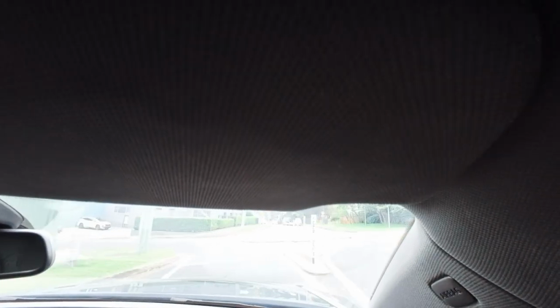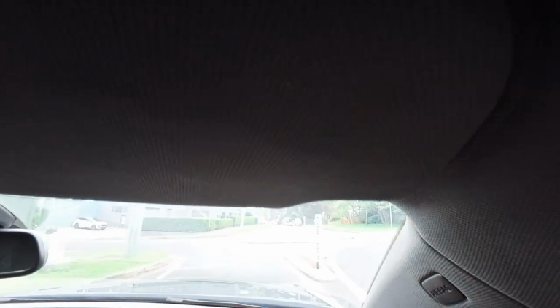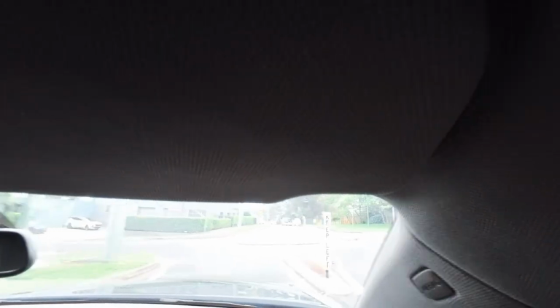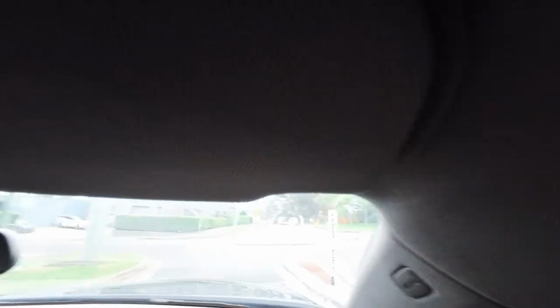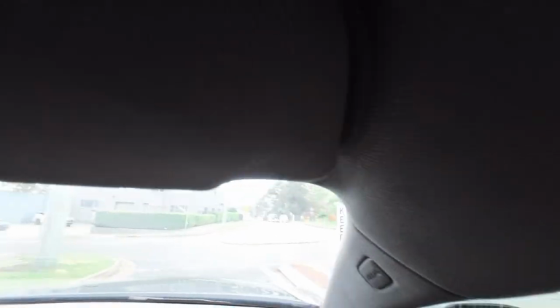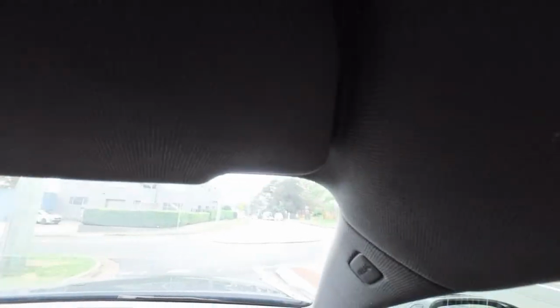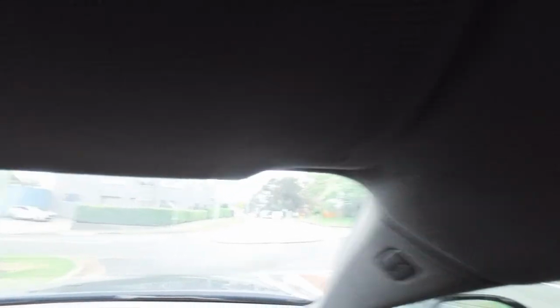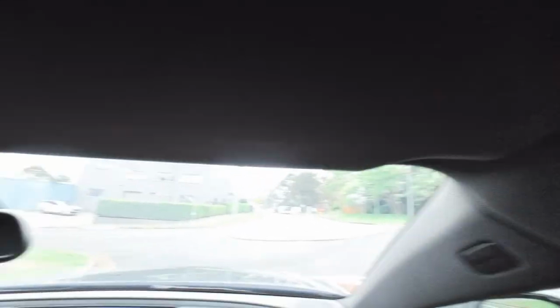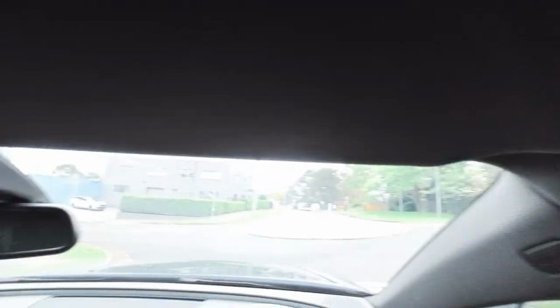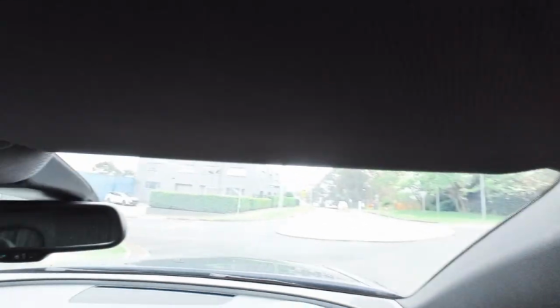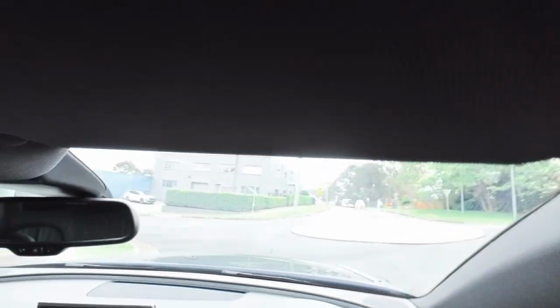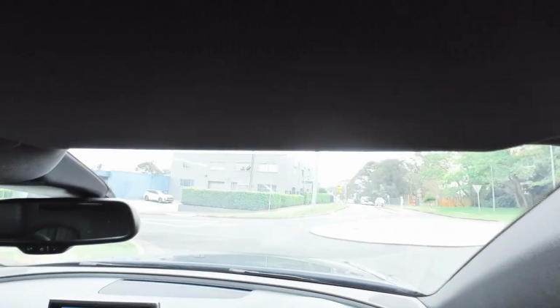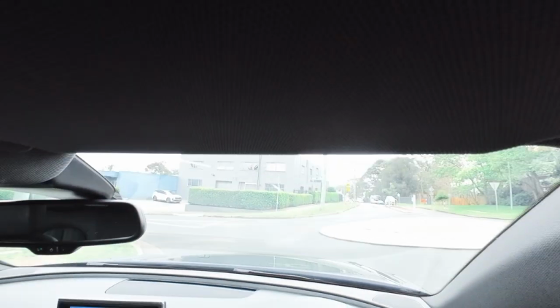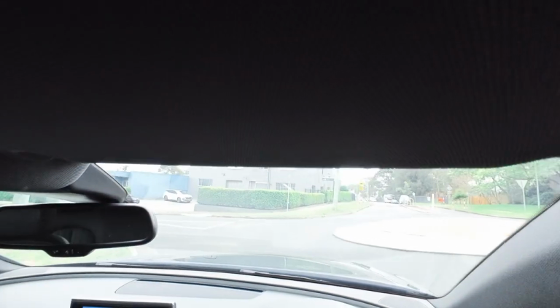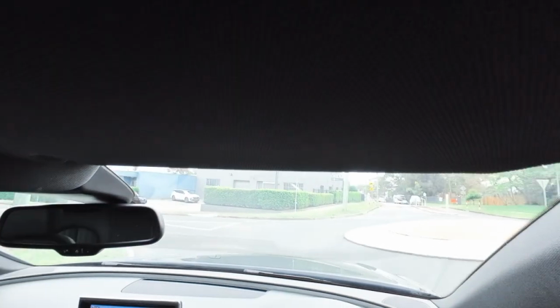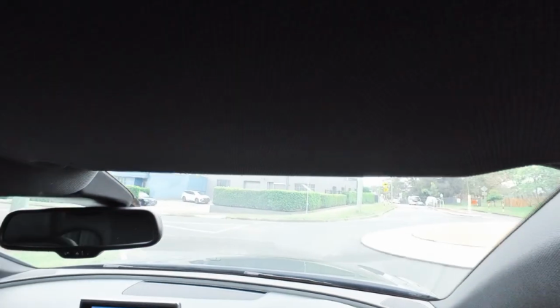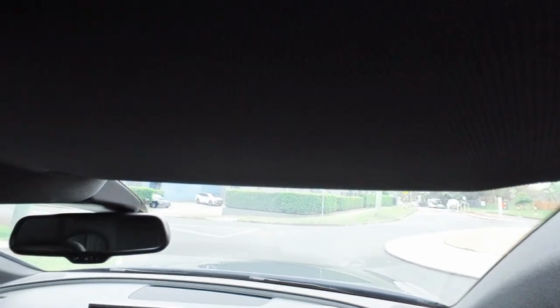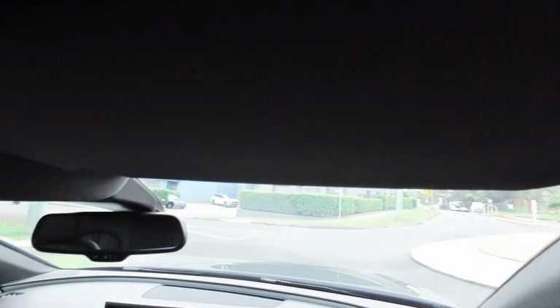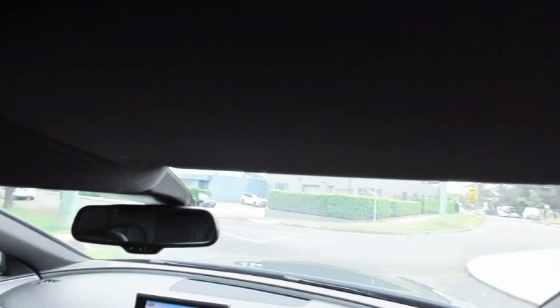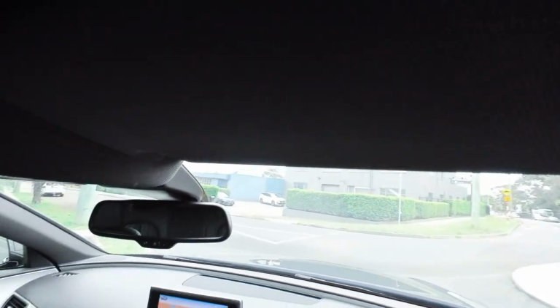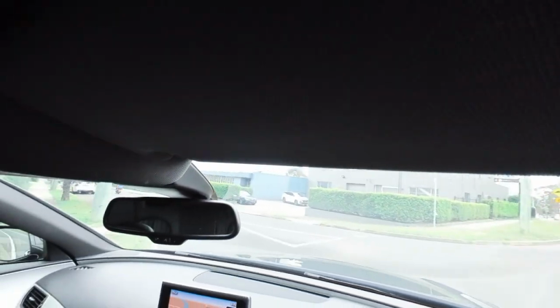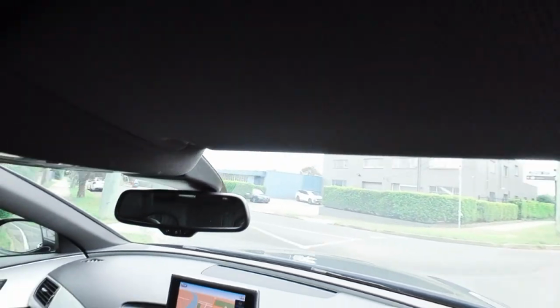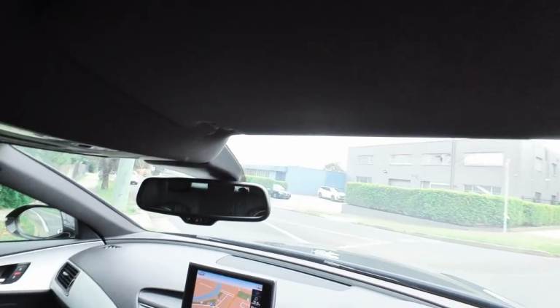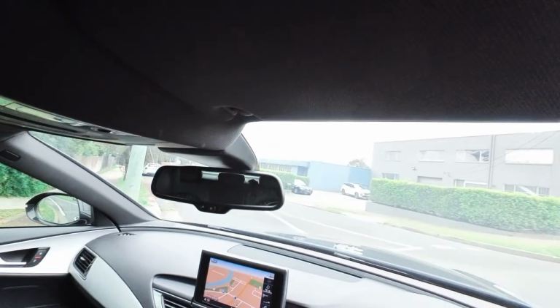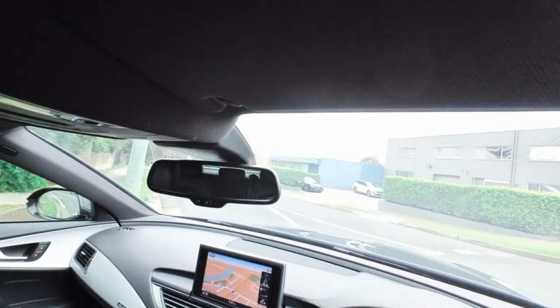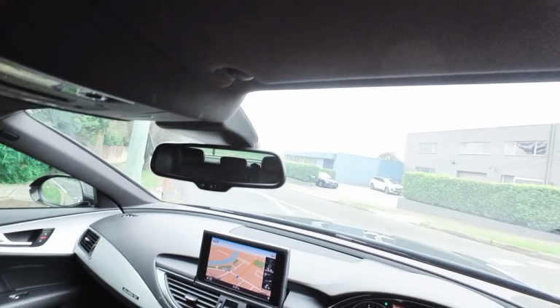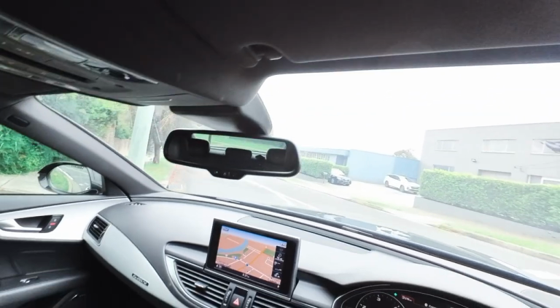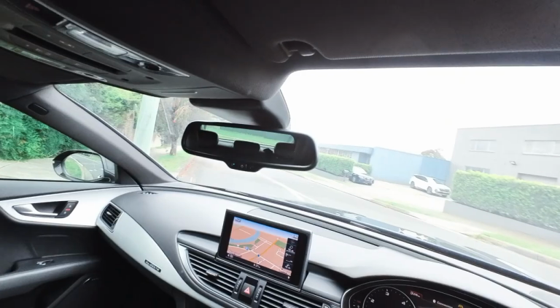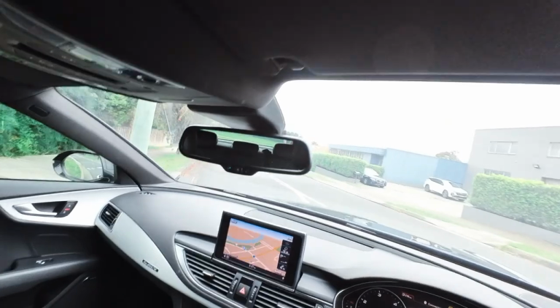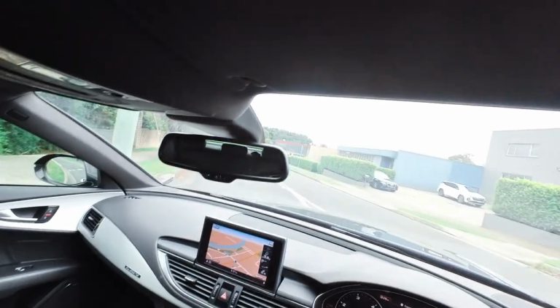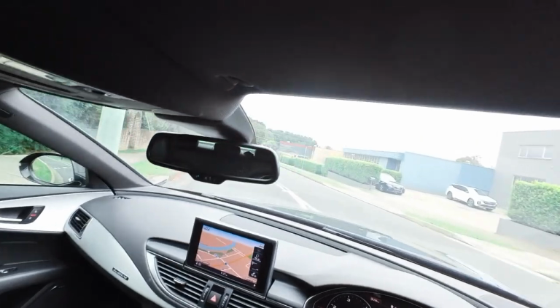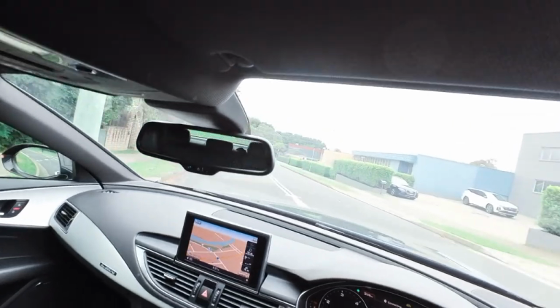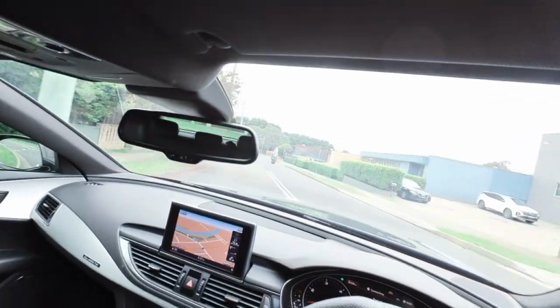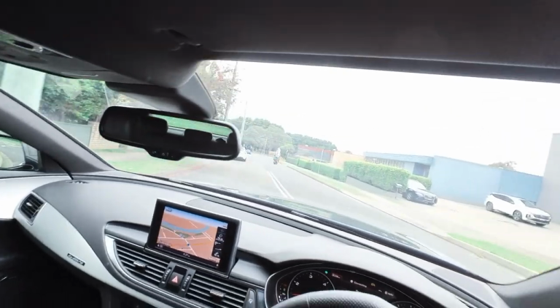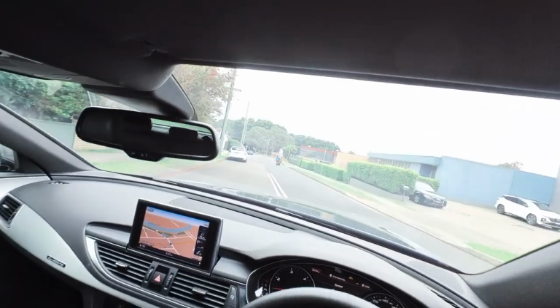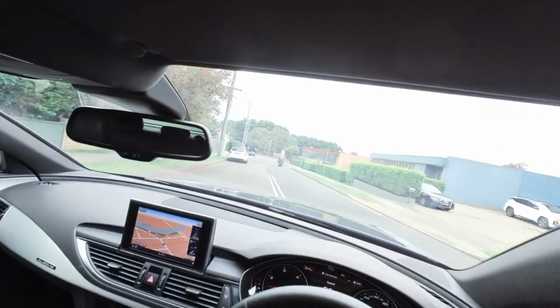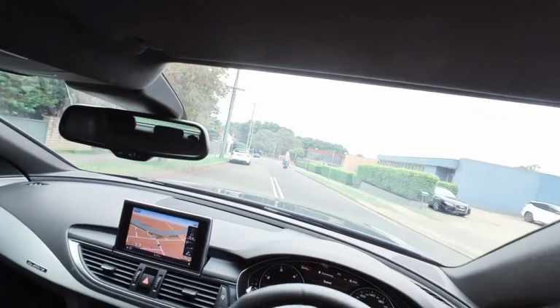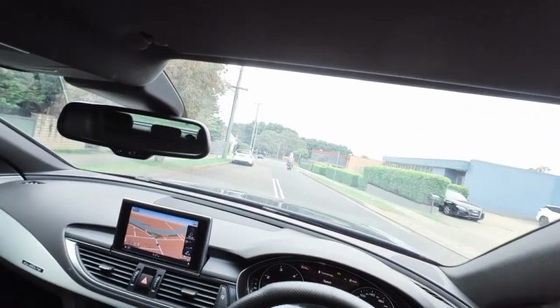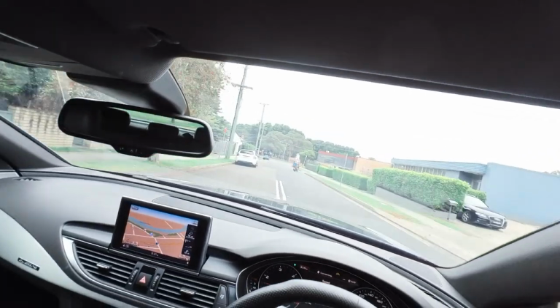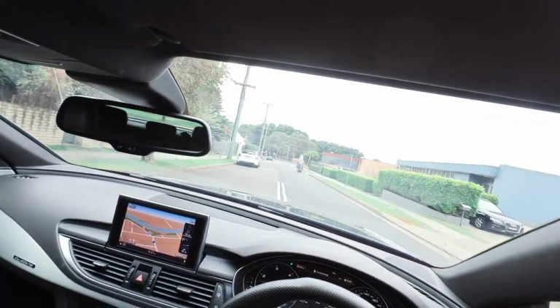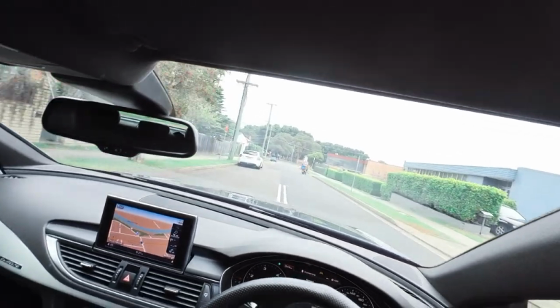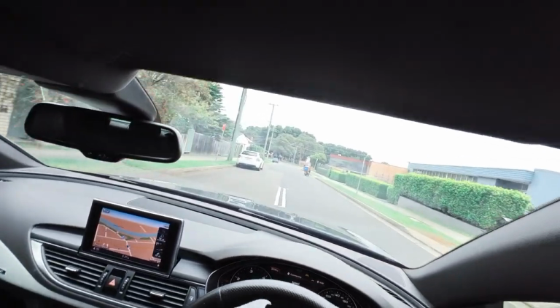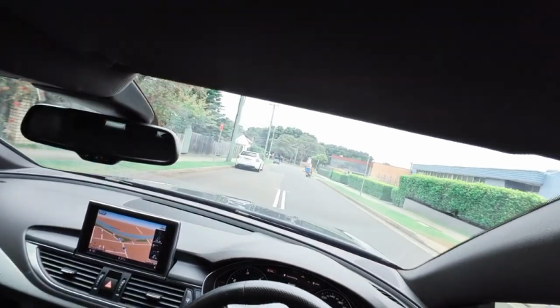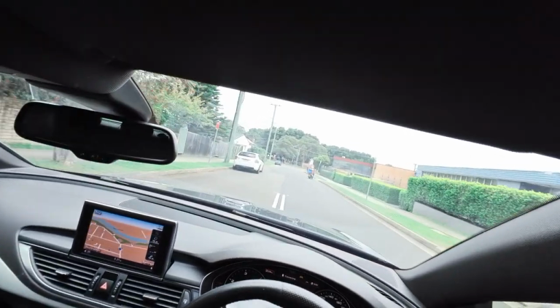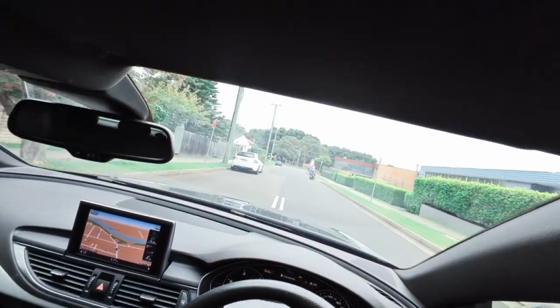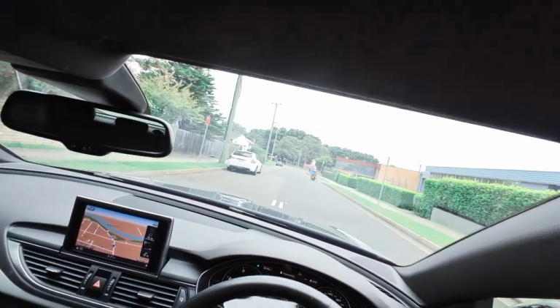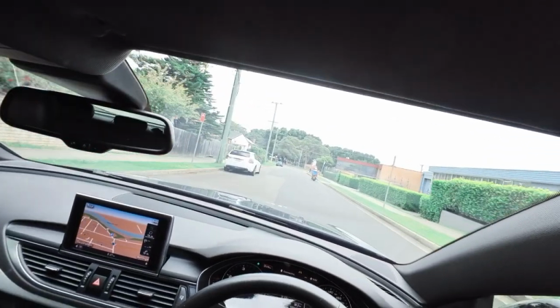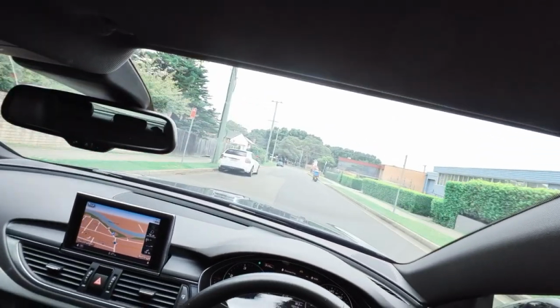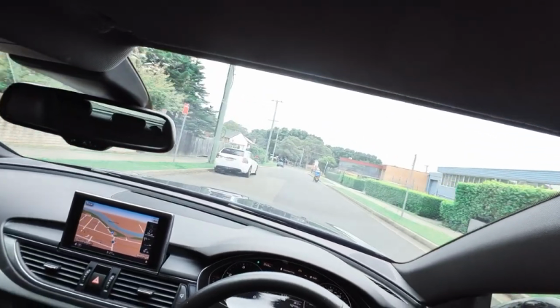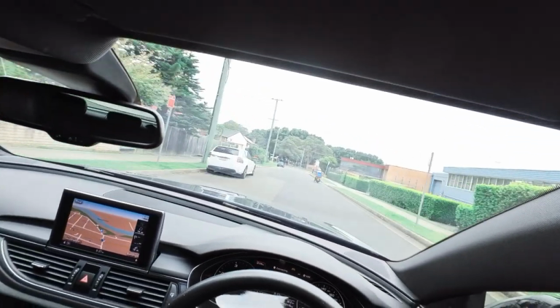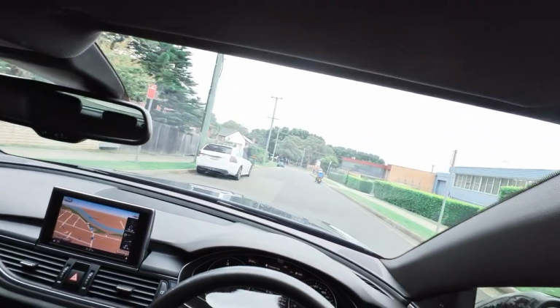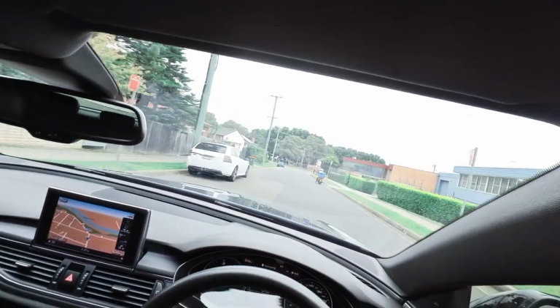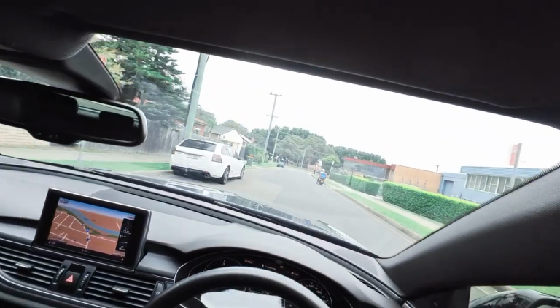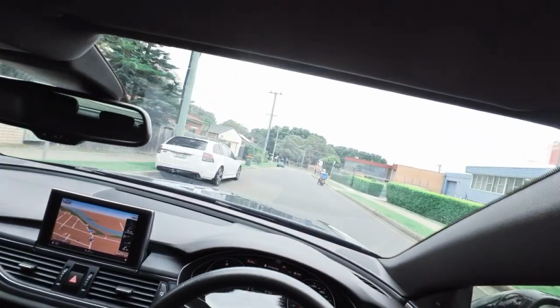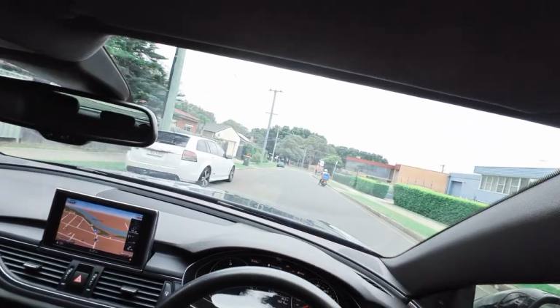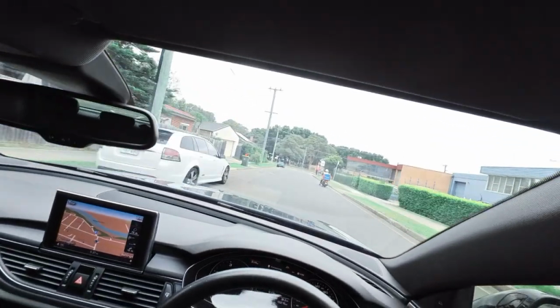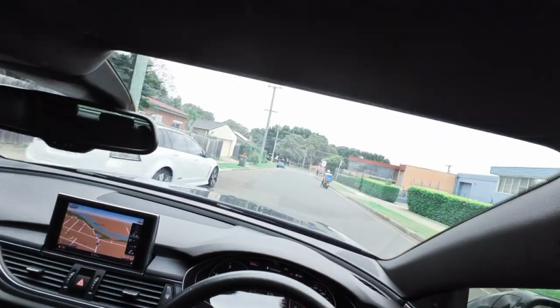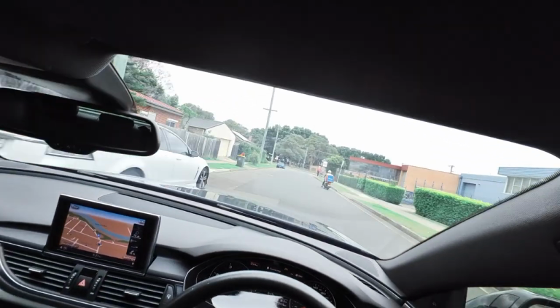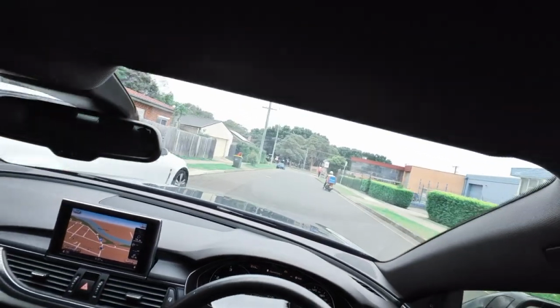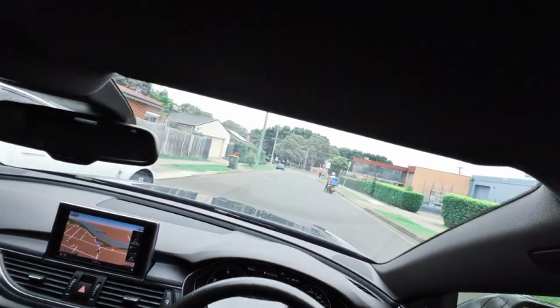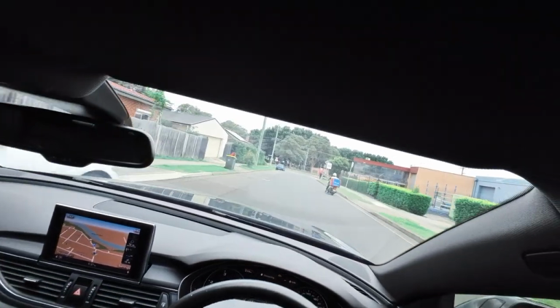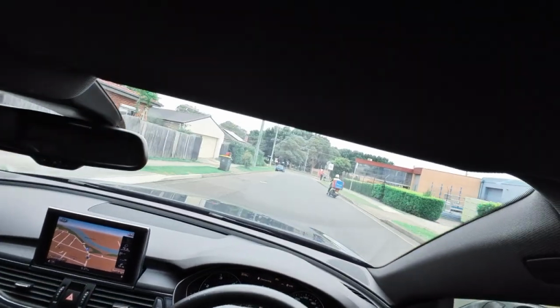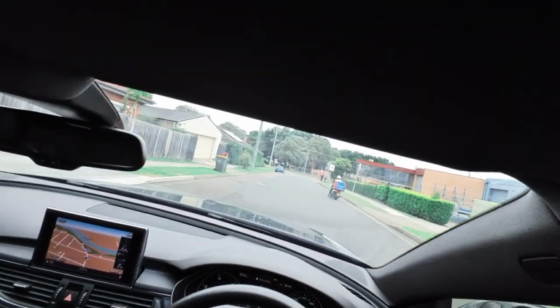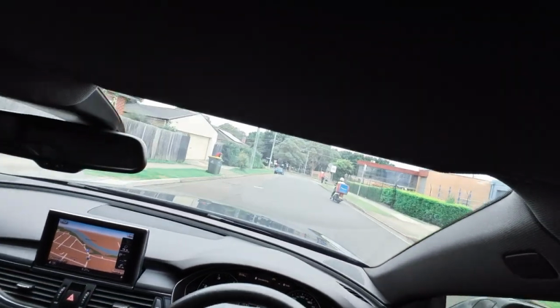As you know, we're in Rydalmere. You can see here it's pretty quiet being the school holiday period.